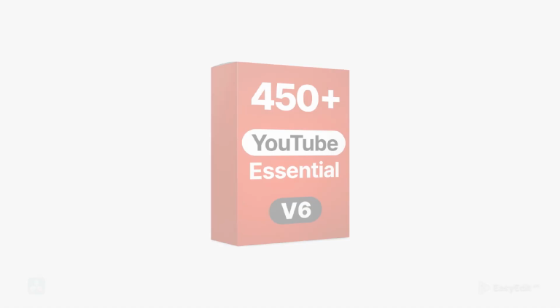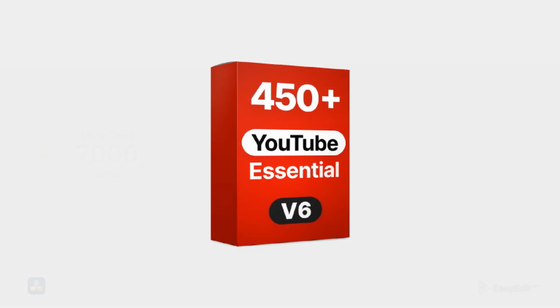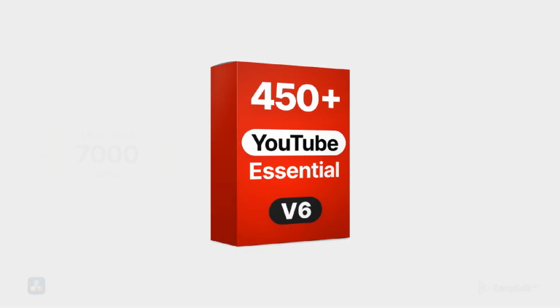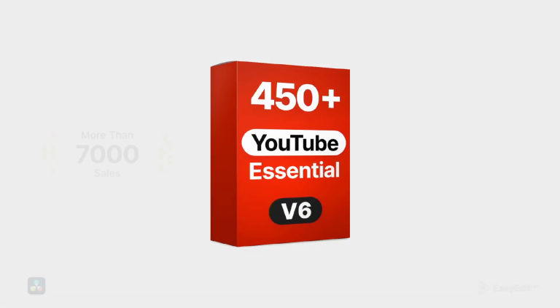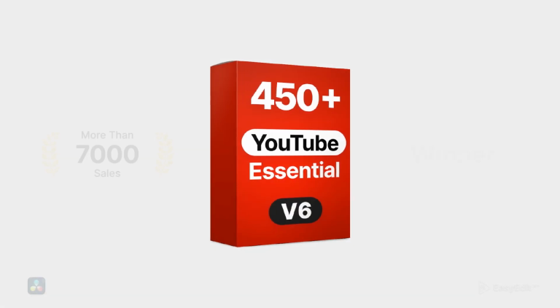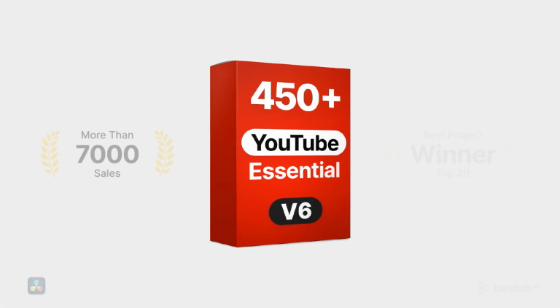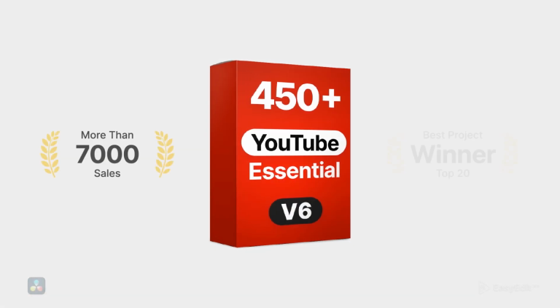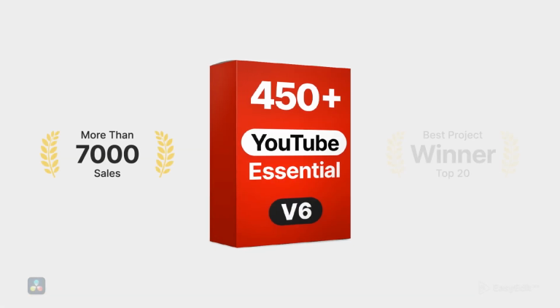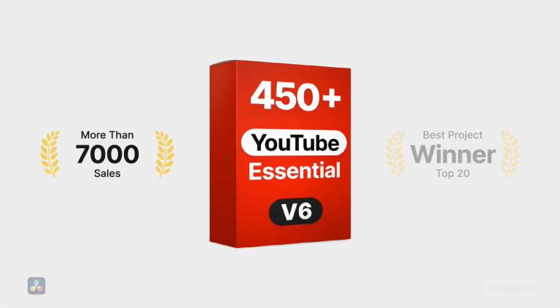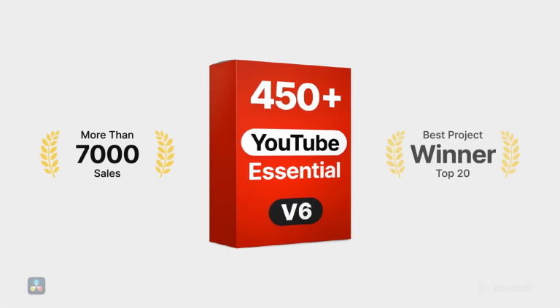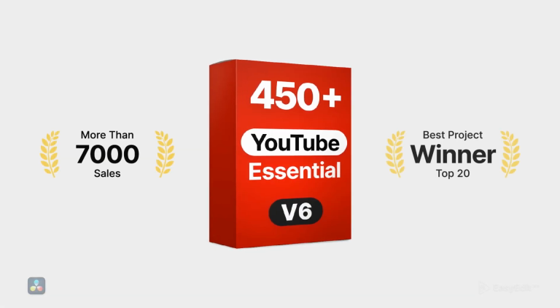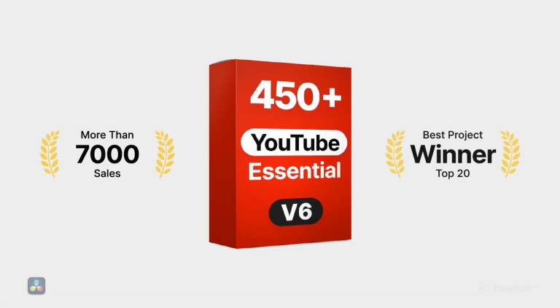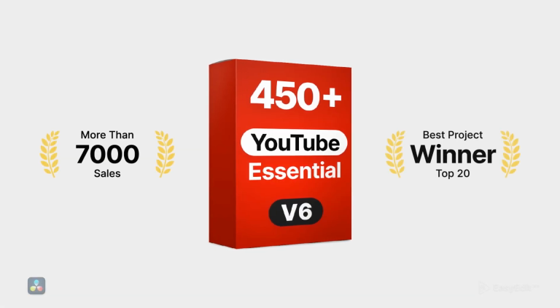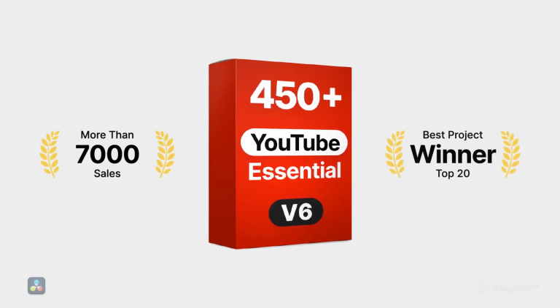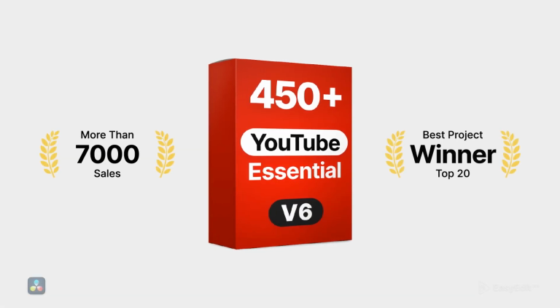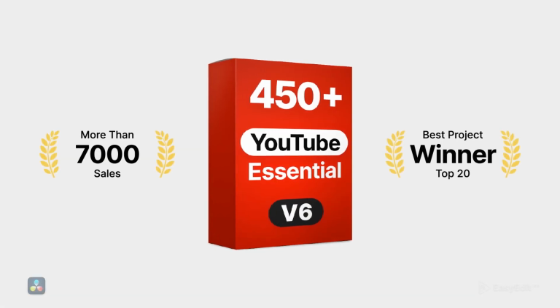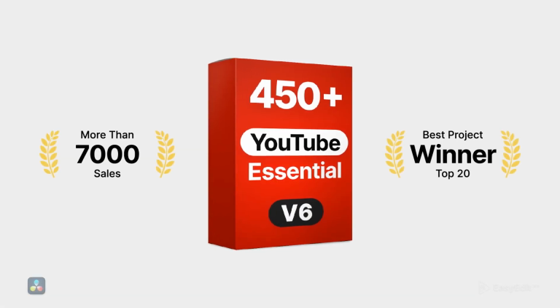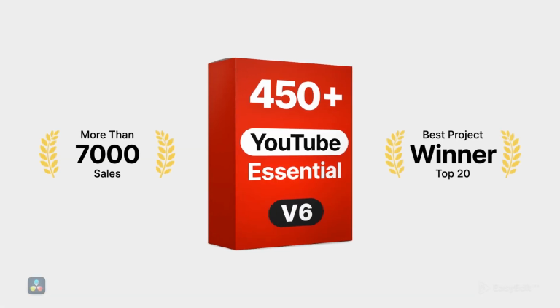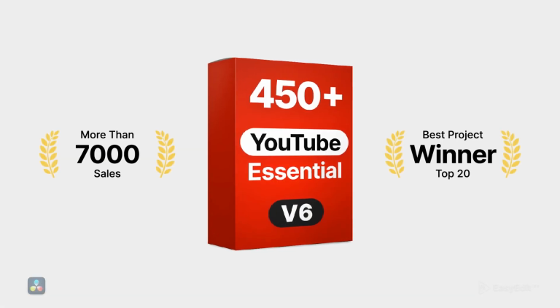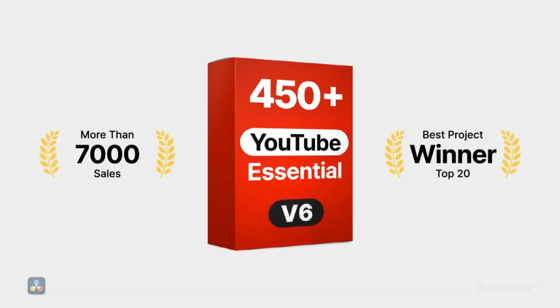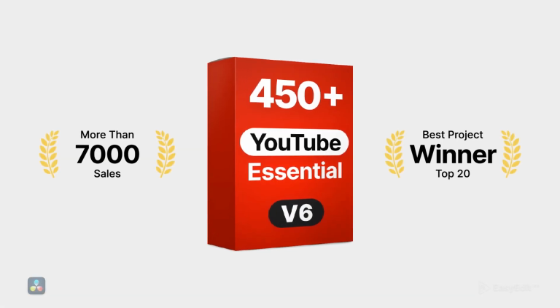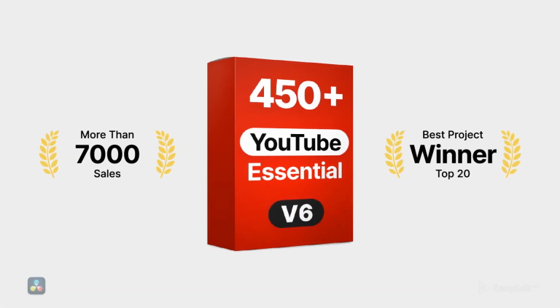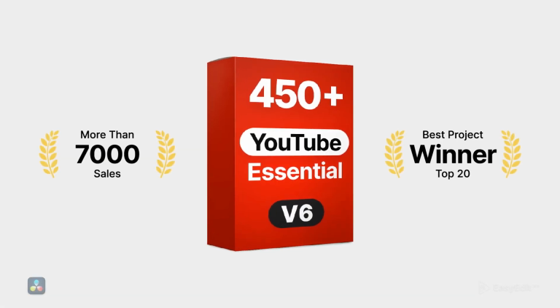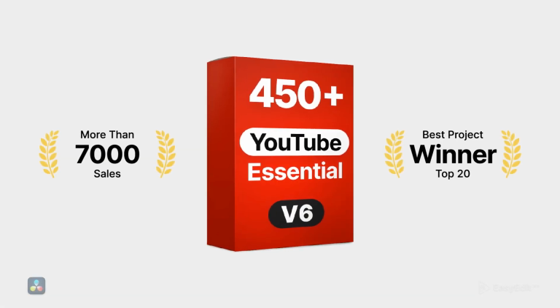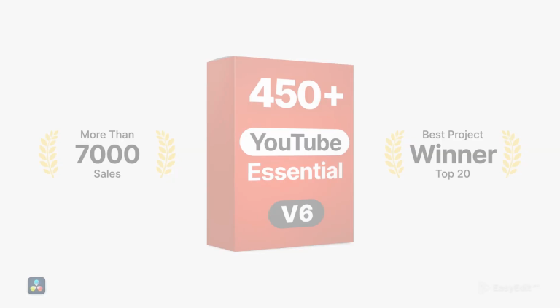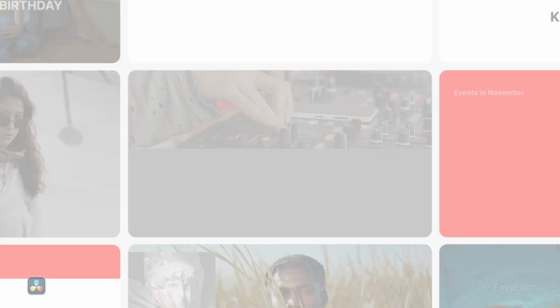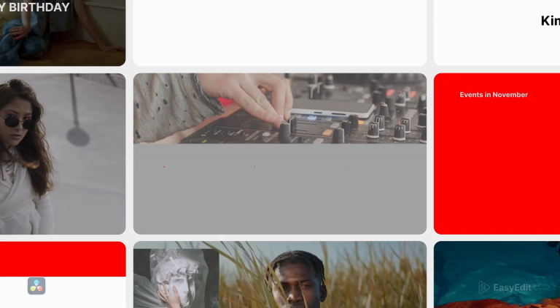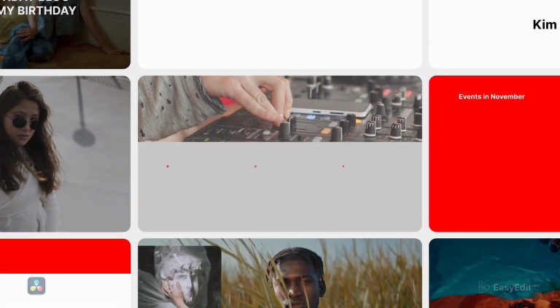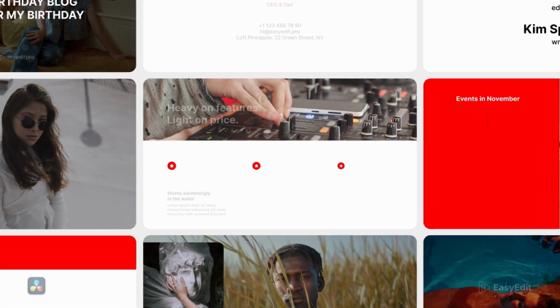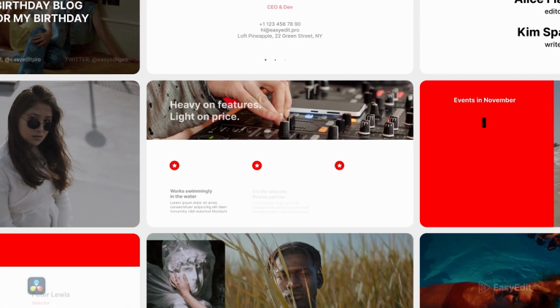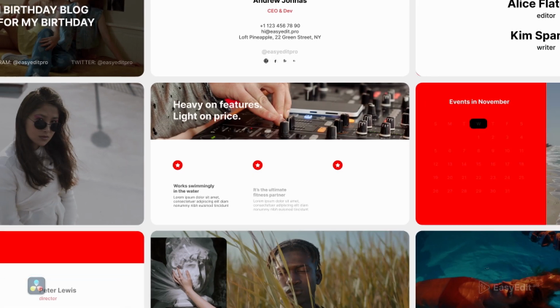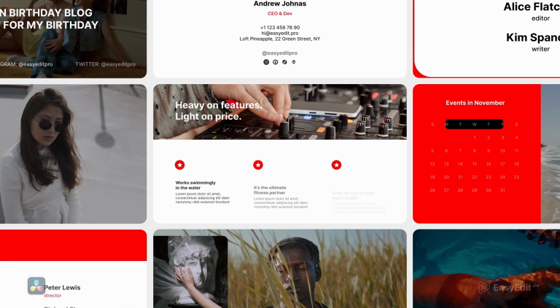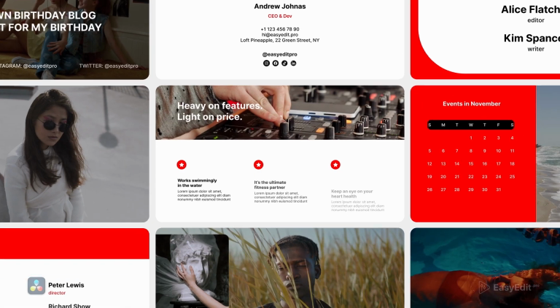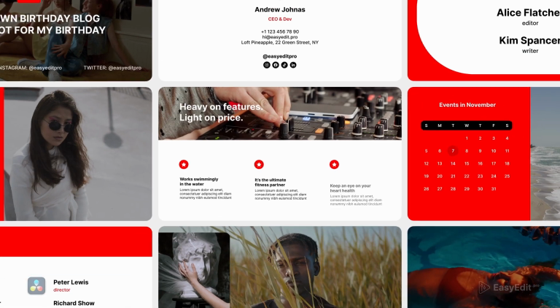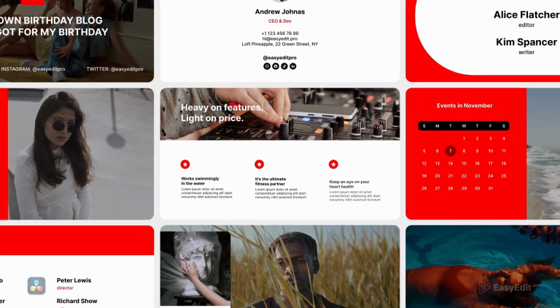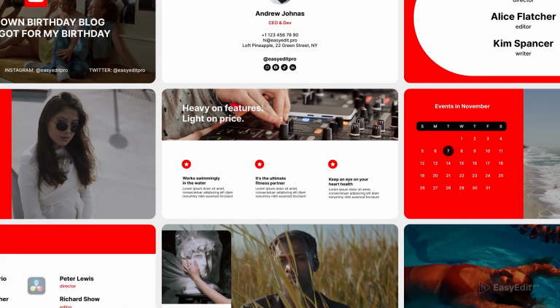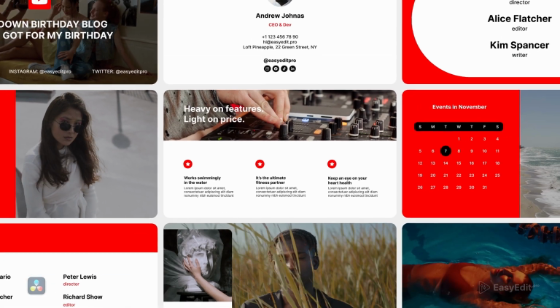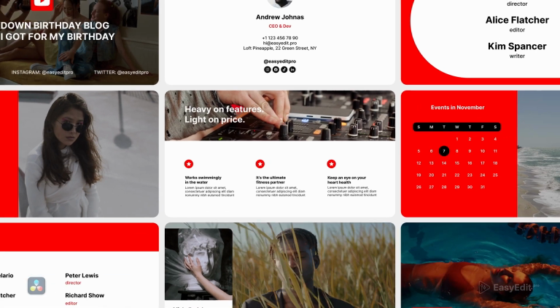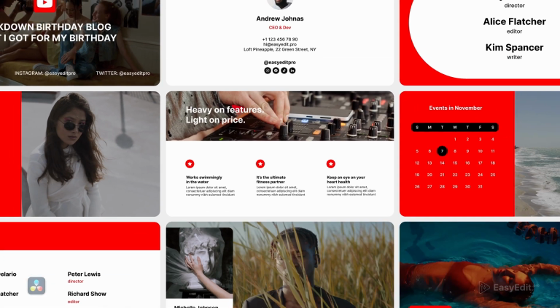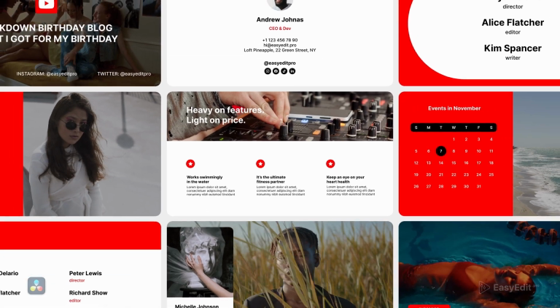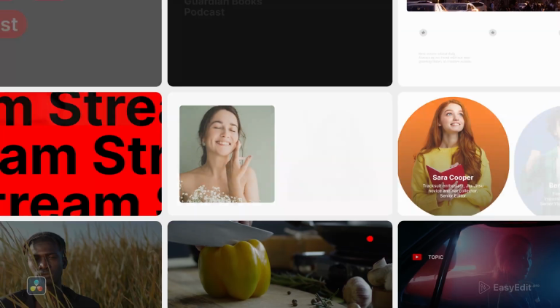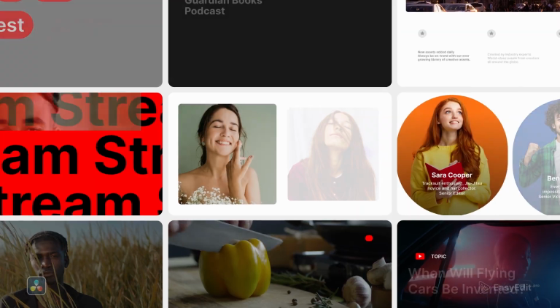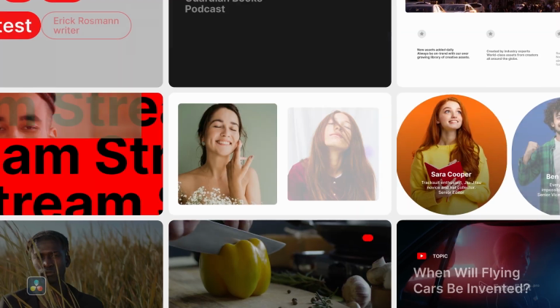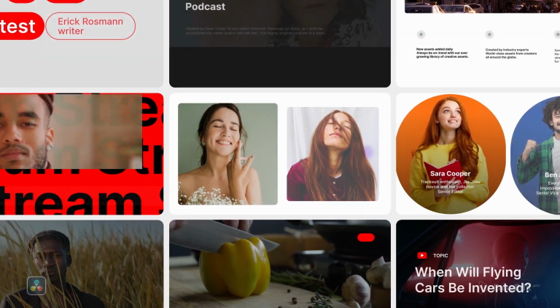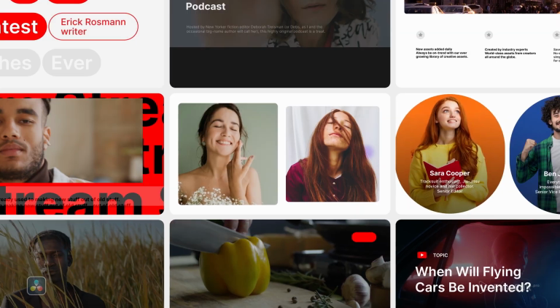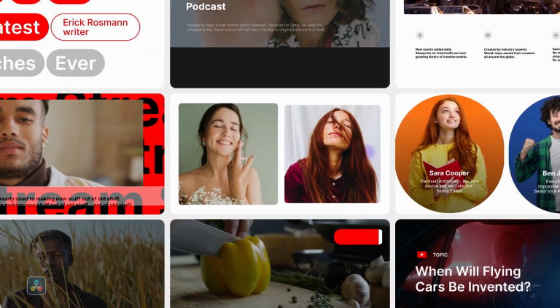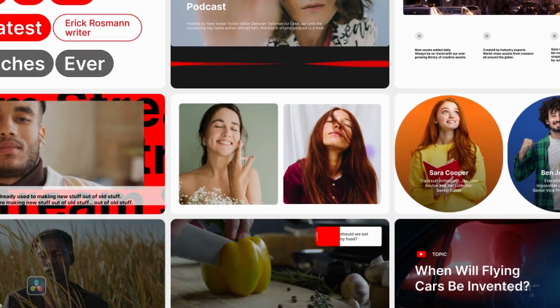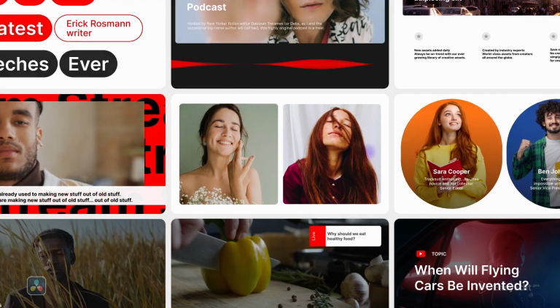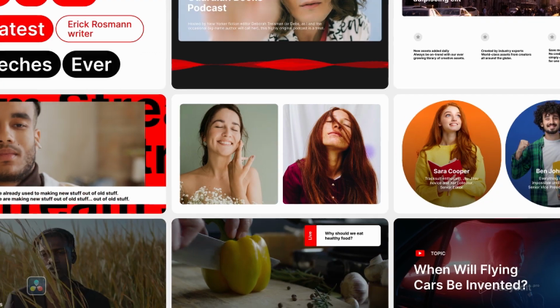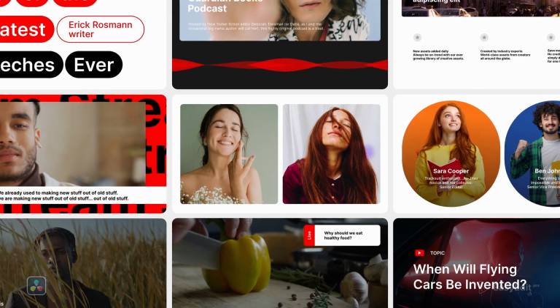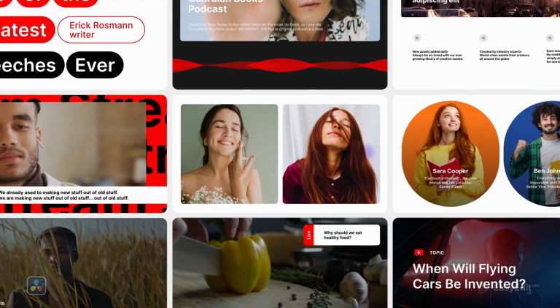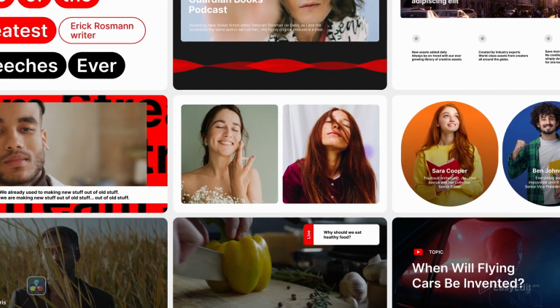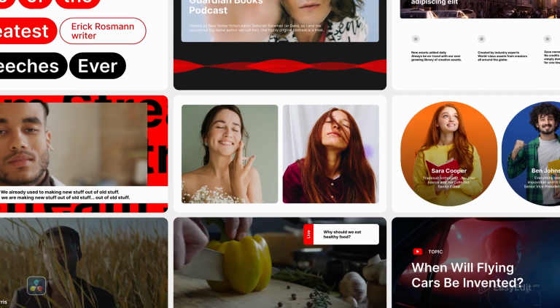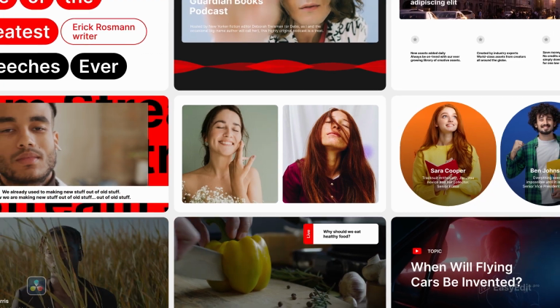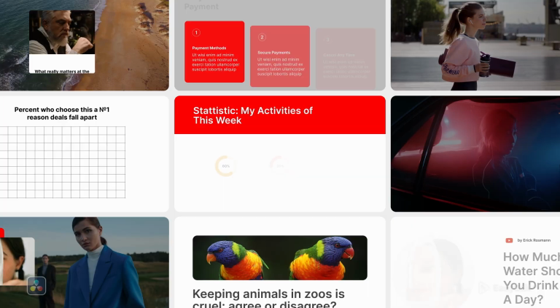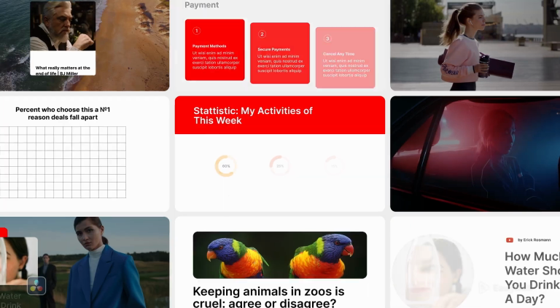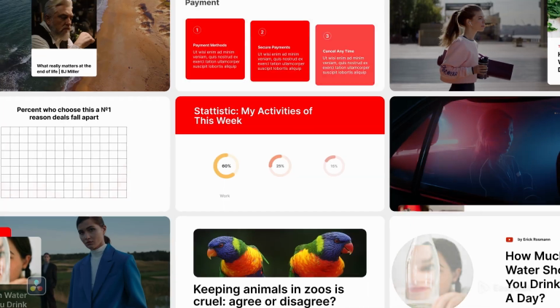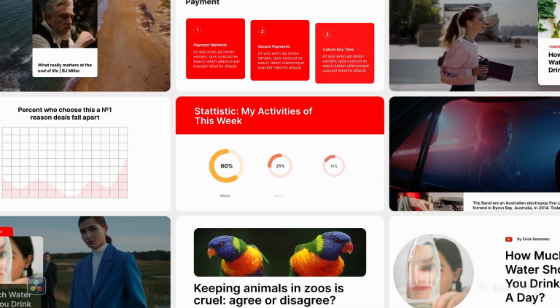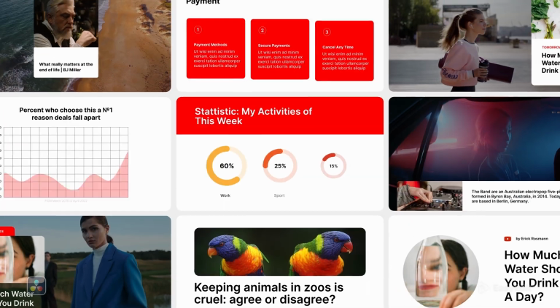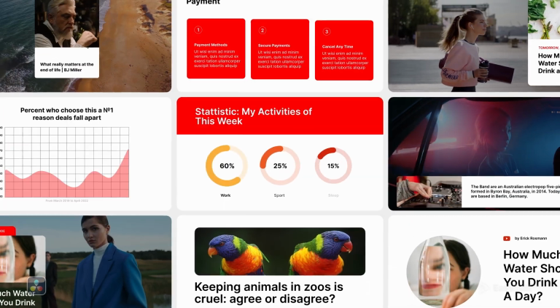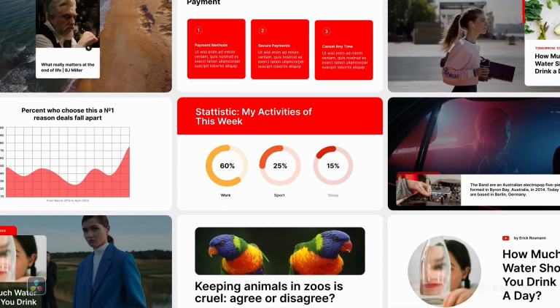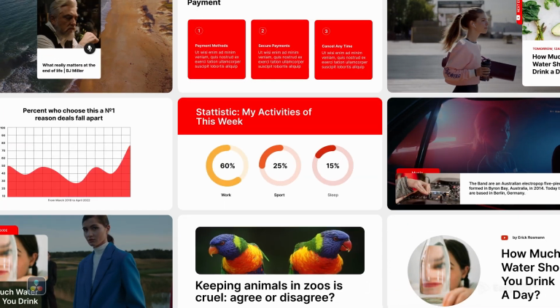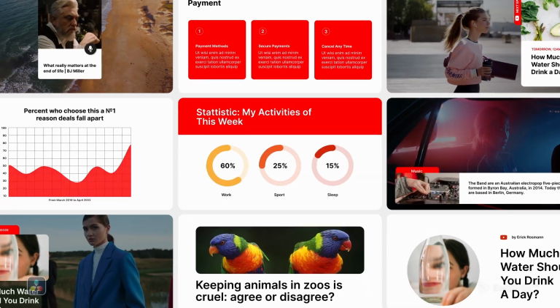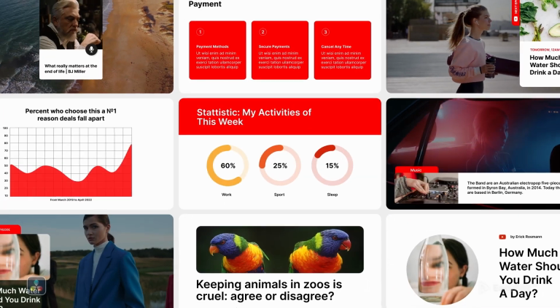Hey YouTubers! We're finally updating our absolute bestseller, YouTube Essential Library.